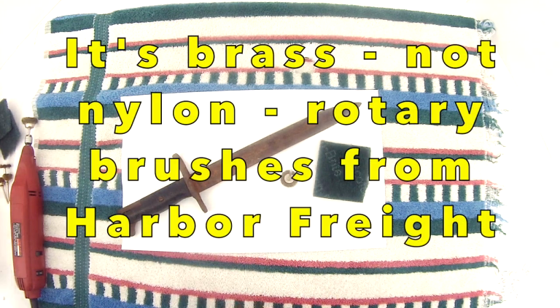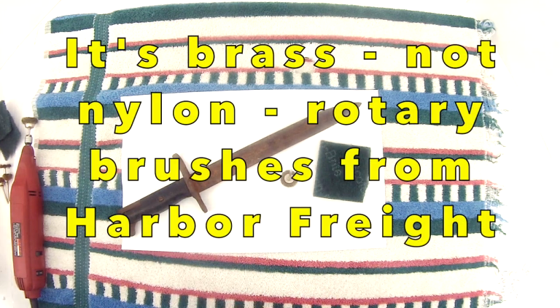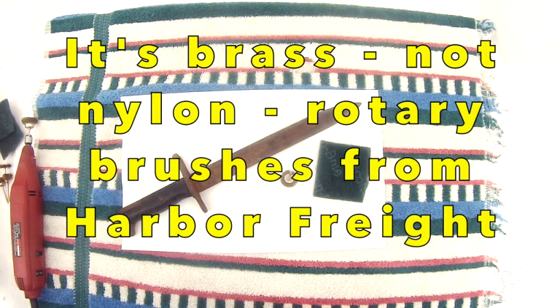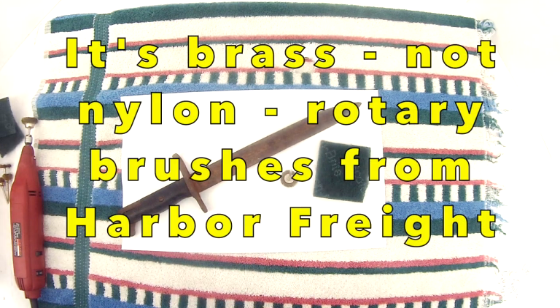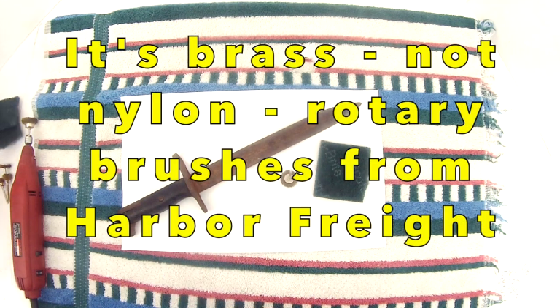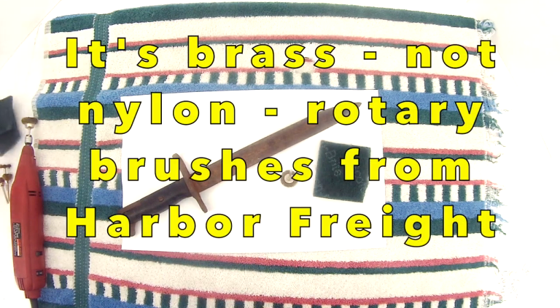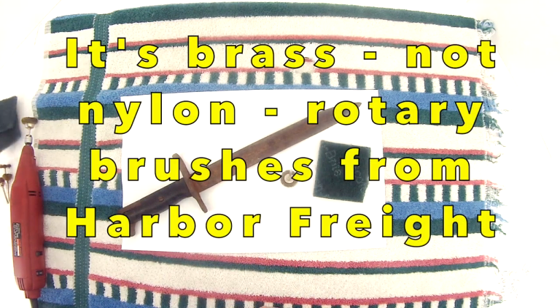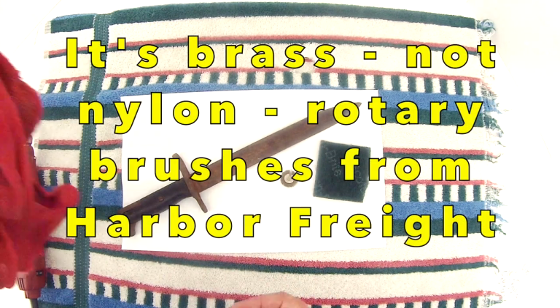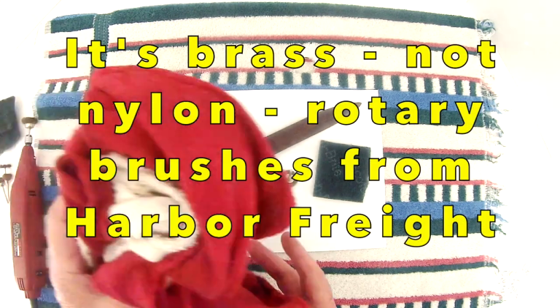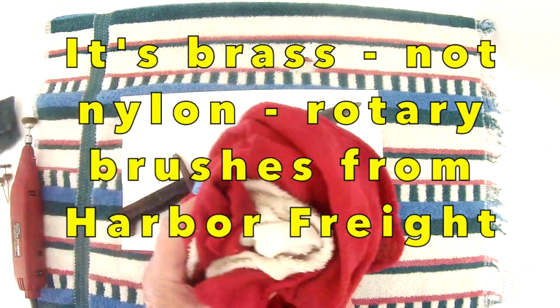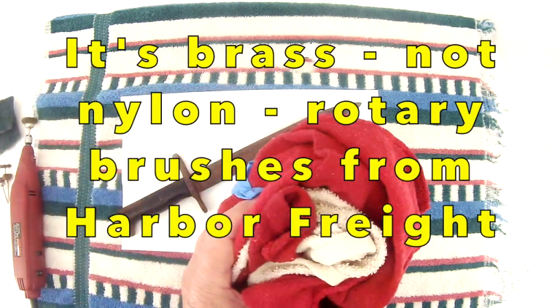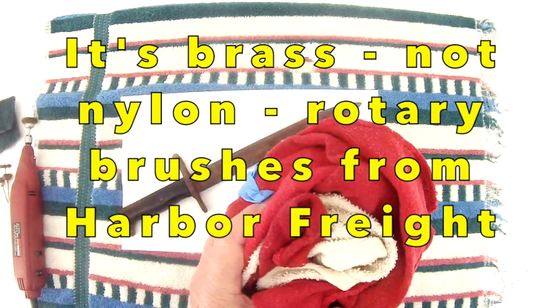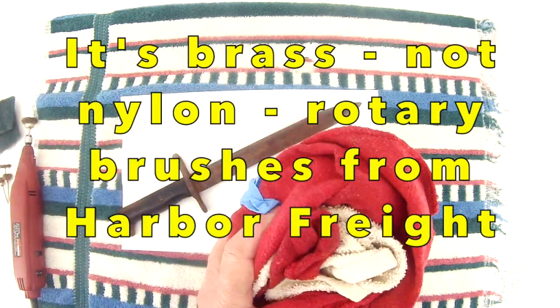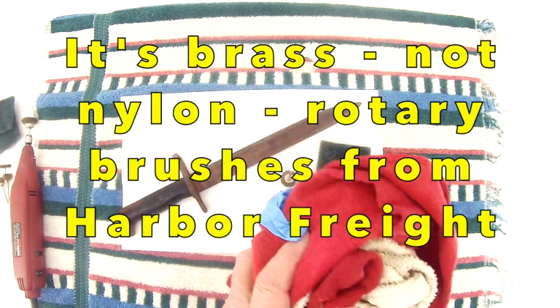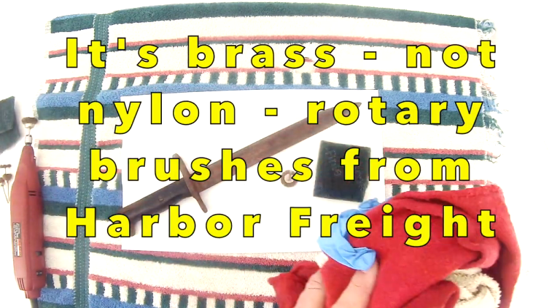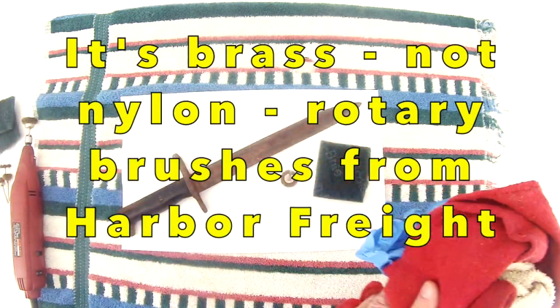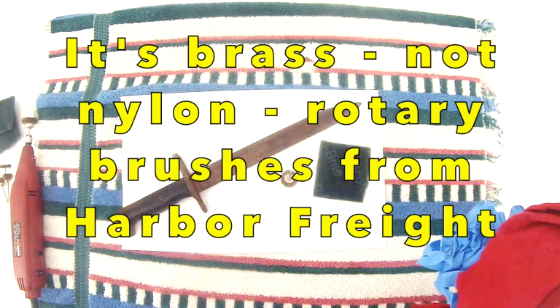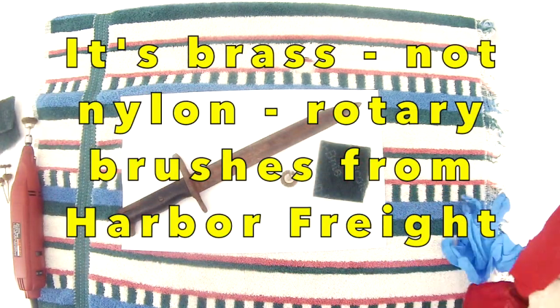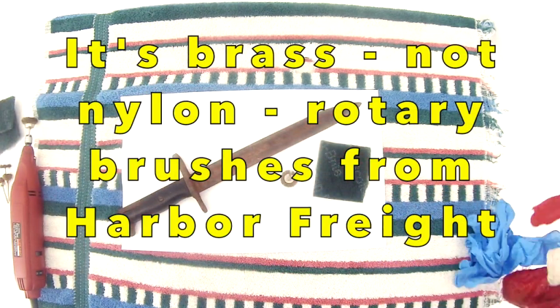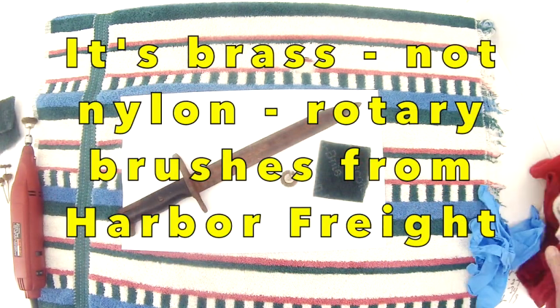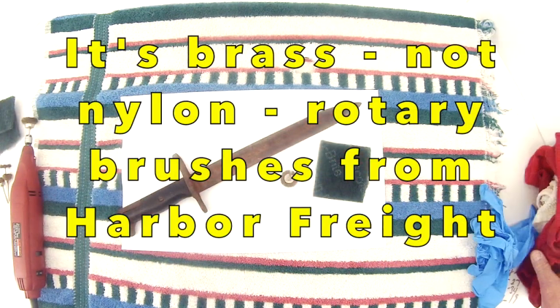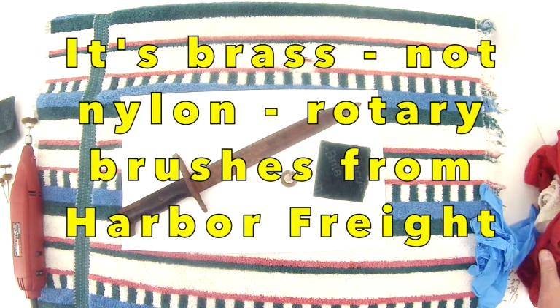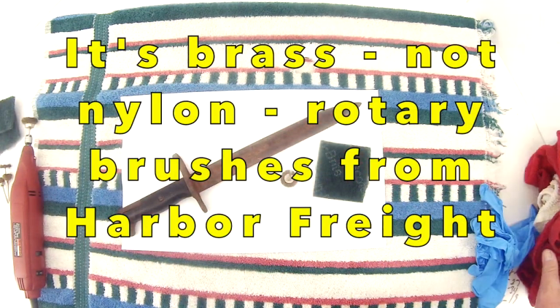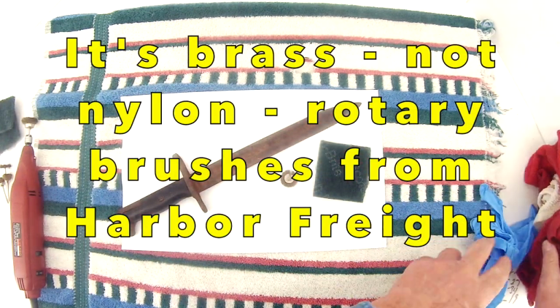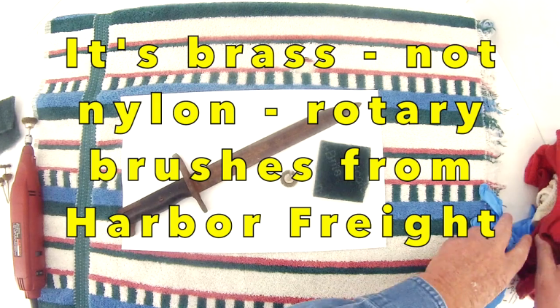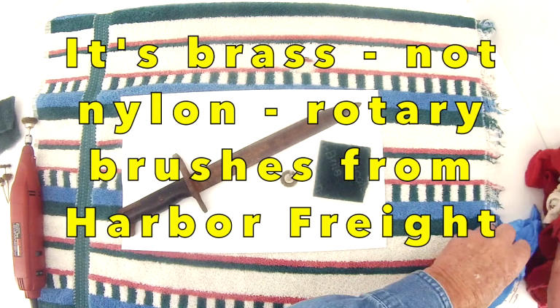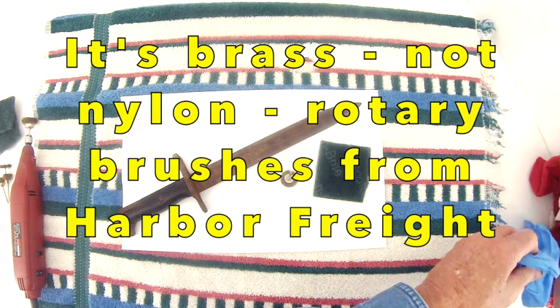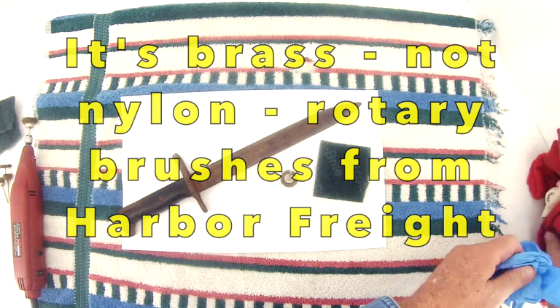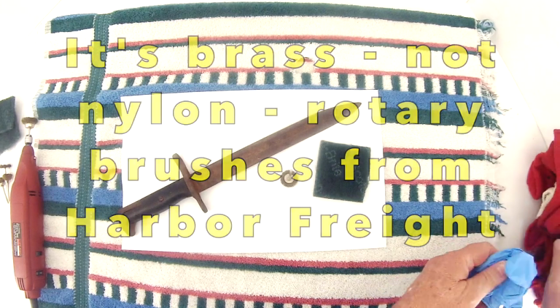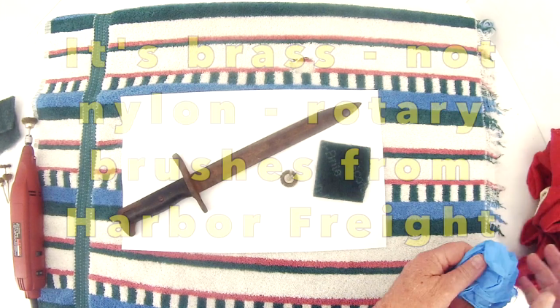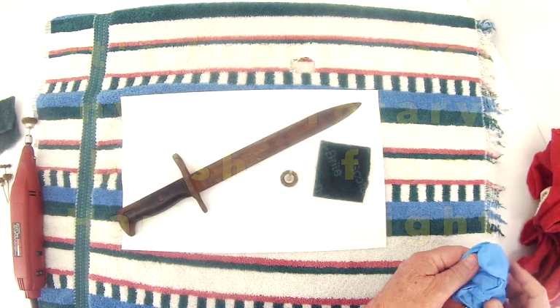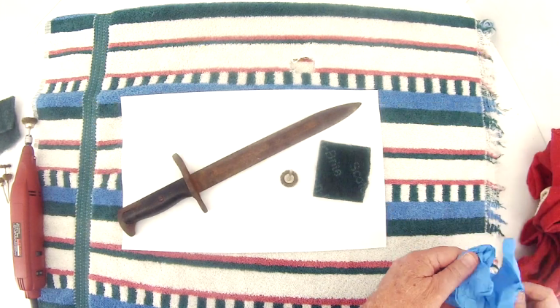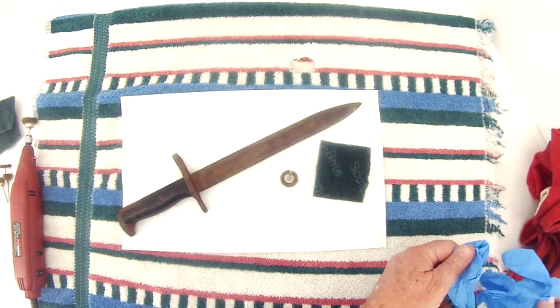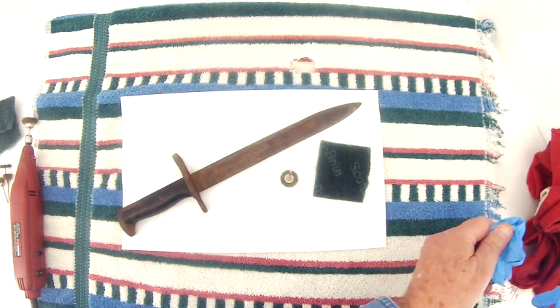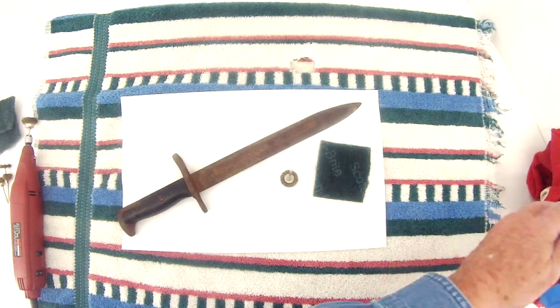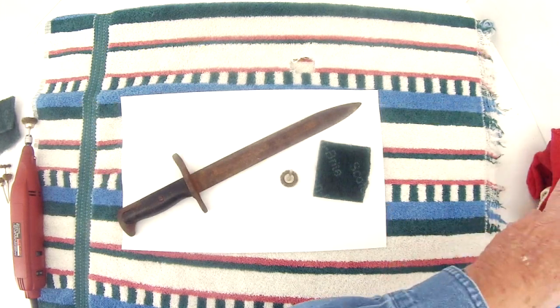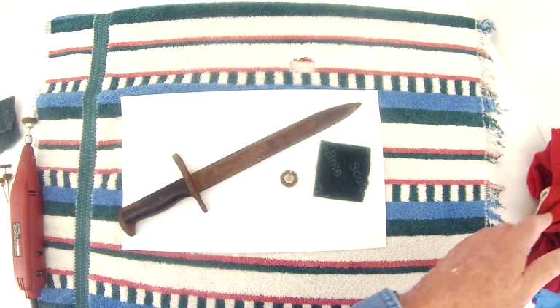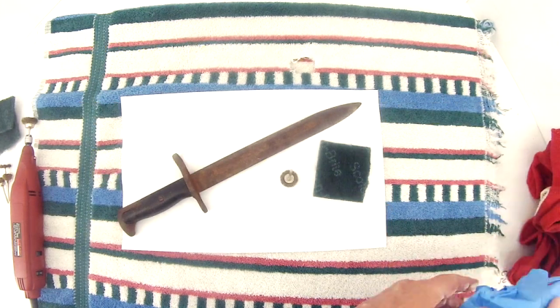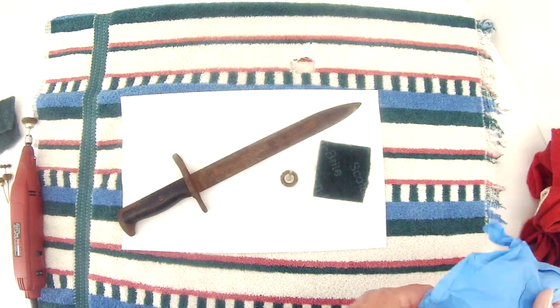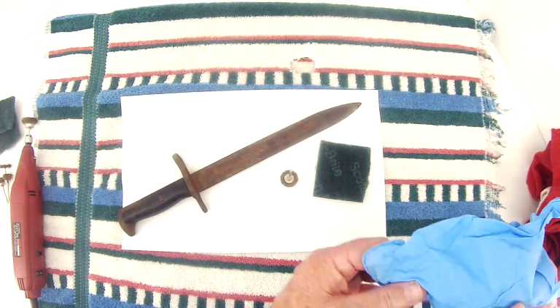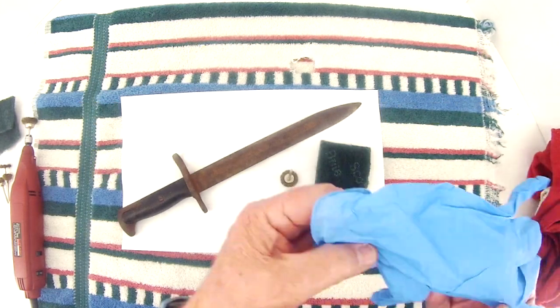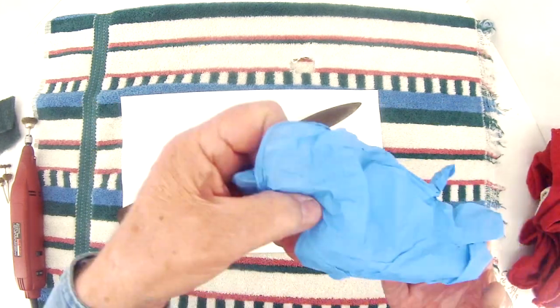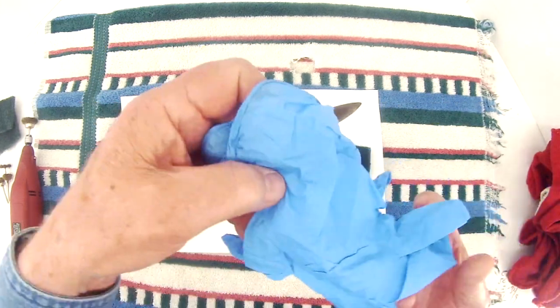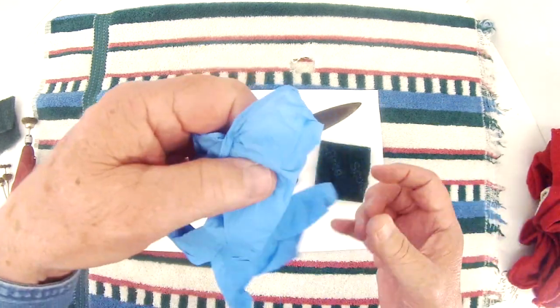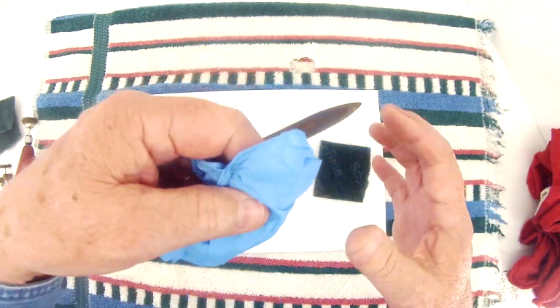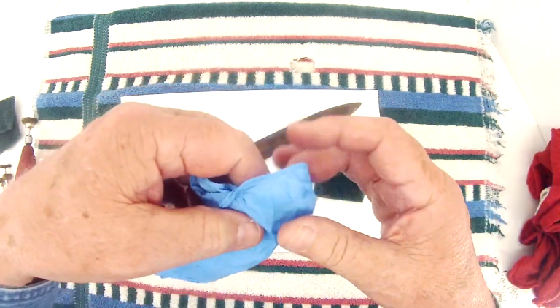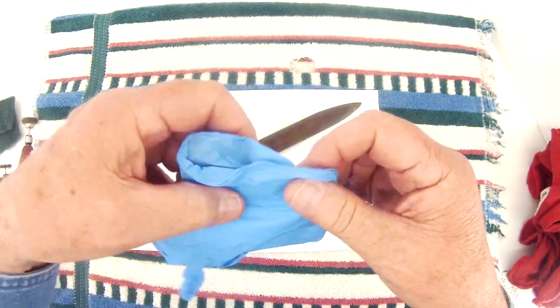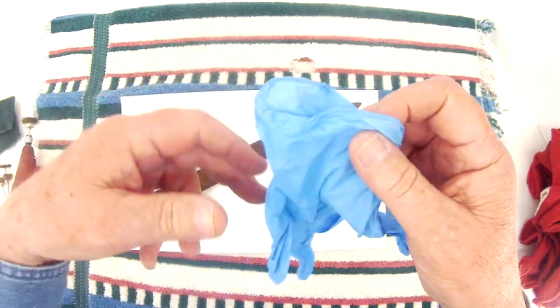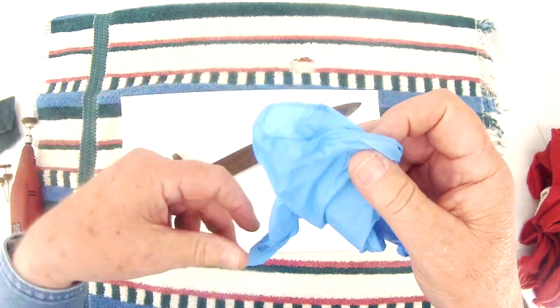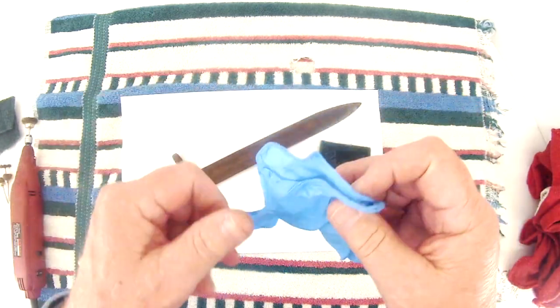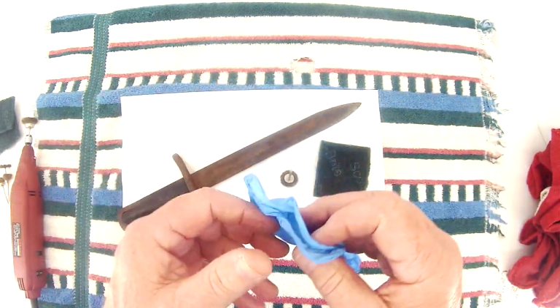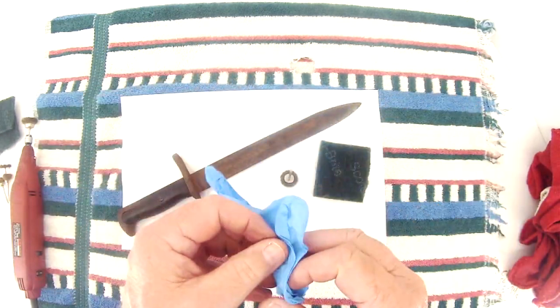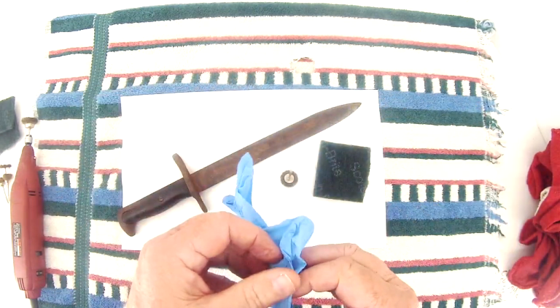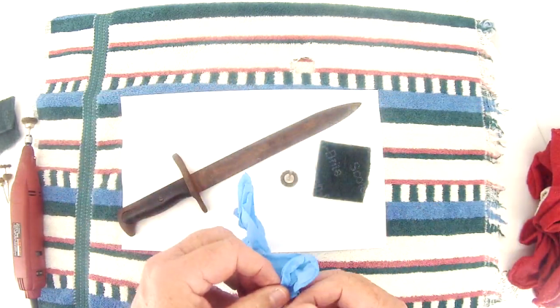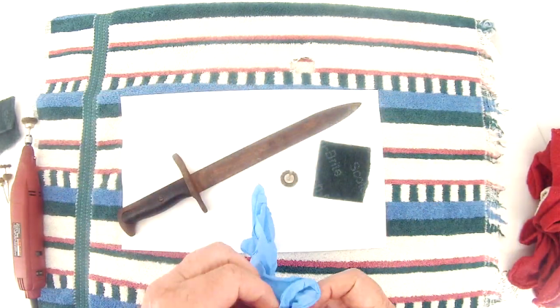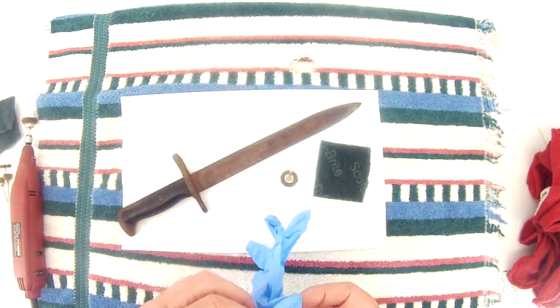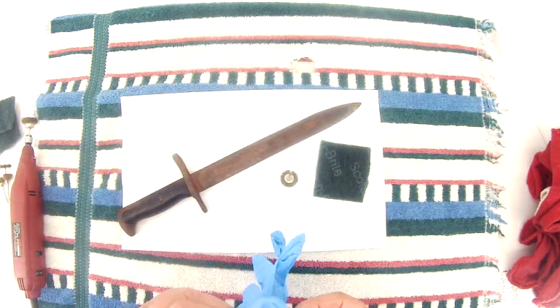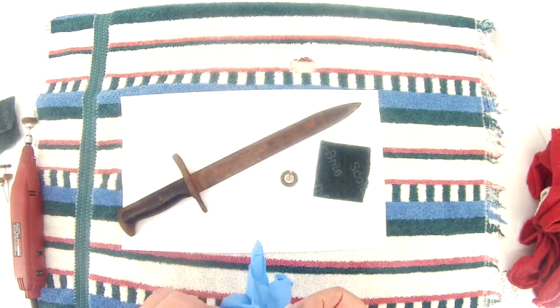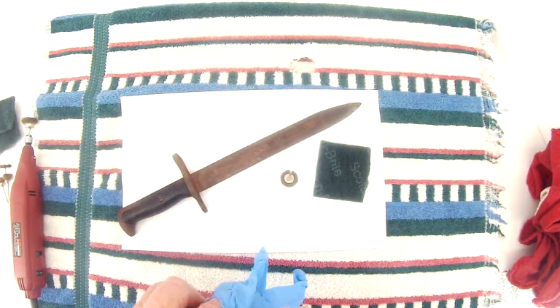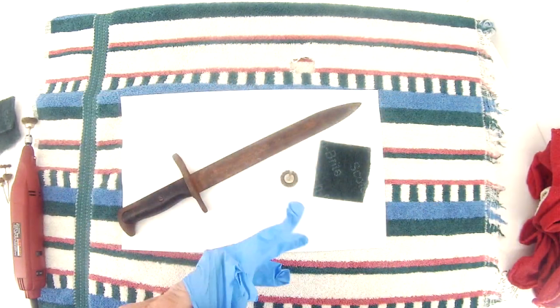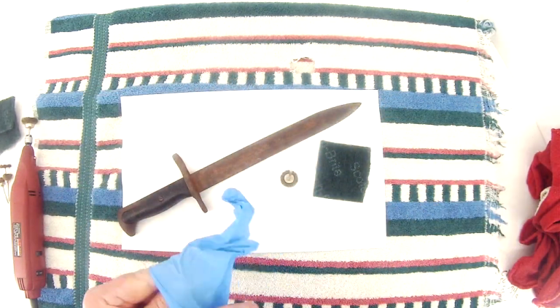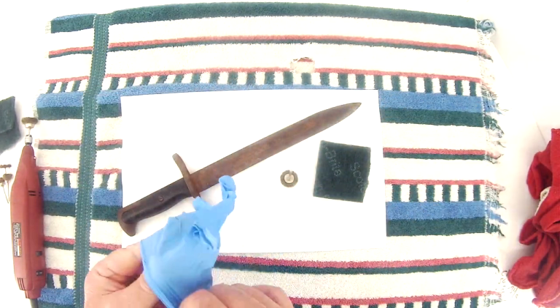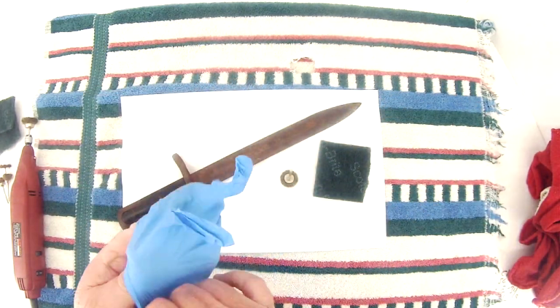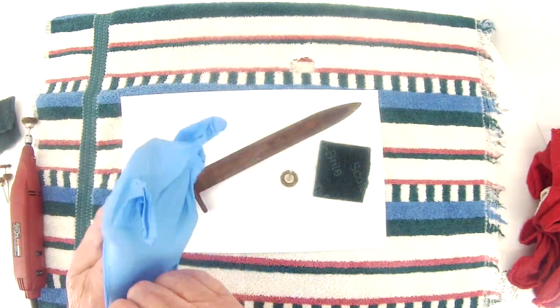The other essential: lots of rags — actually I prefer paper towels, but I think we're short on those in the household. So I'm going to put on some gloves.